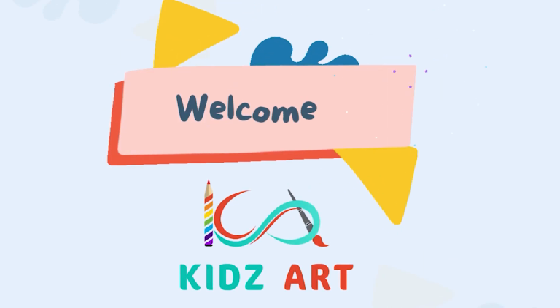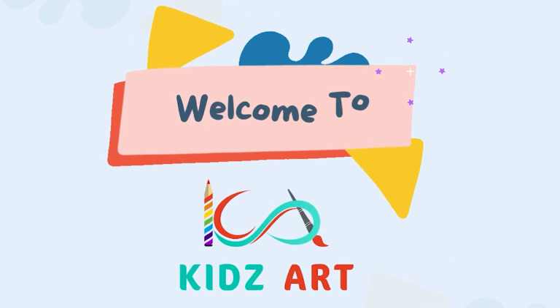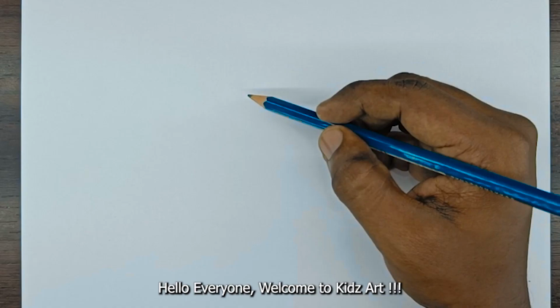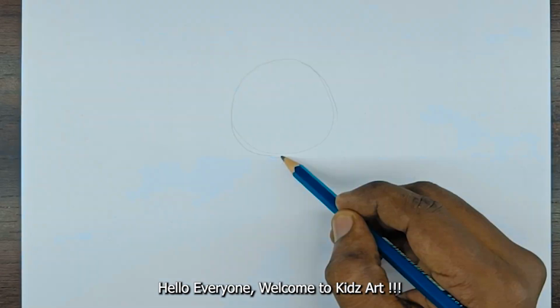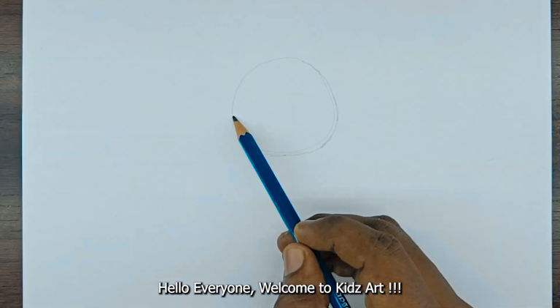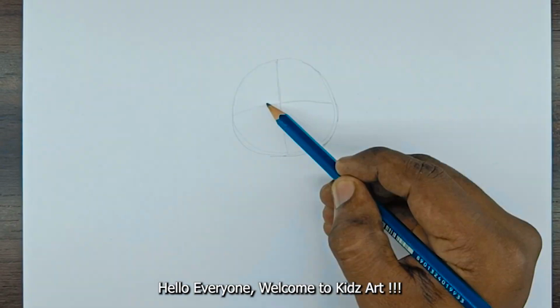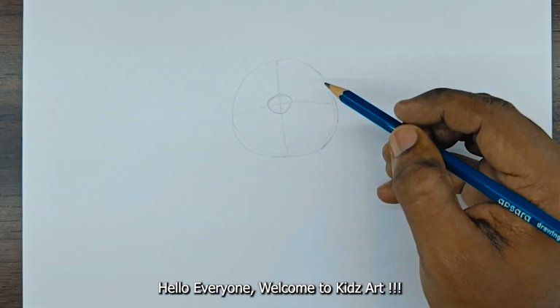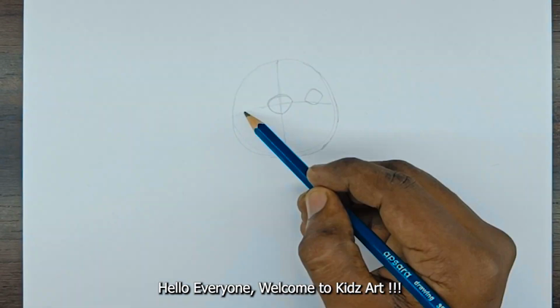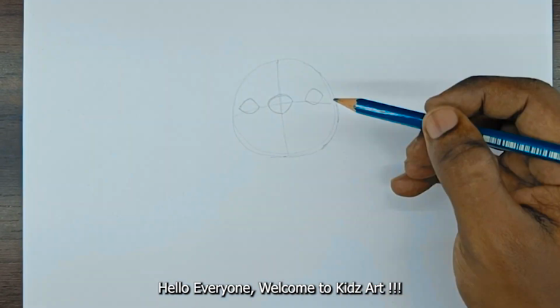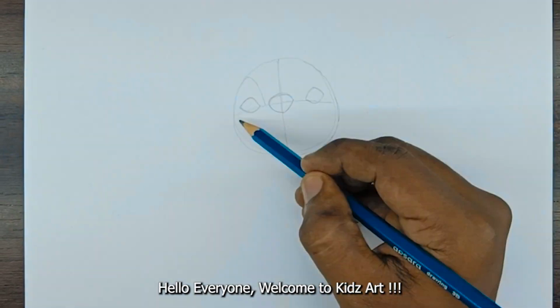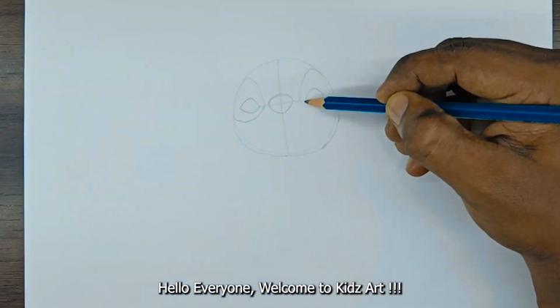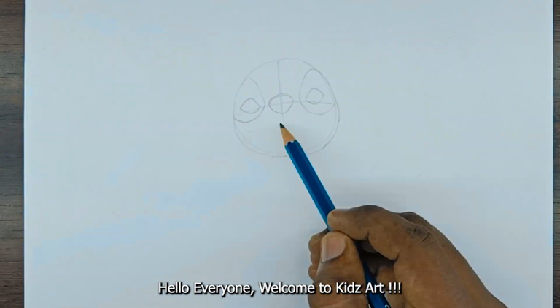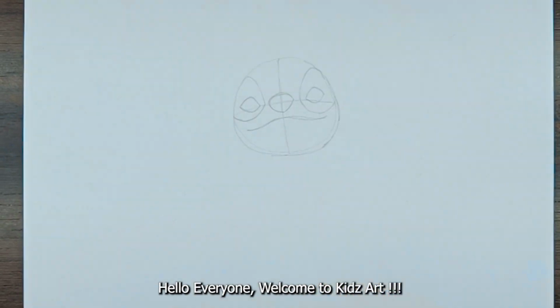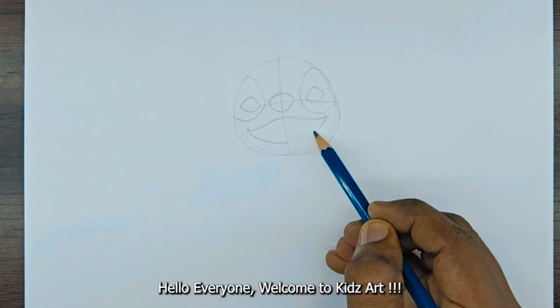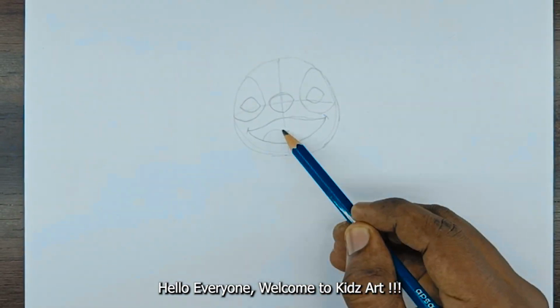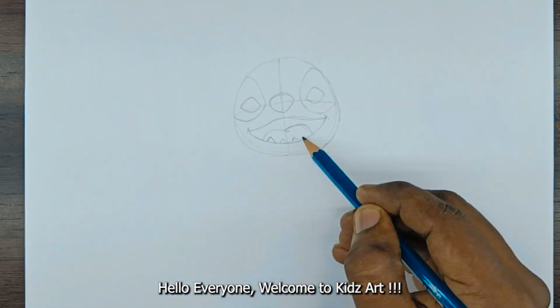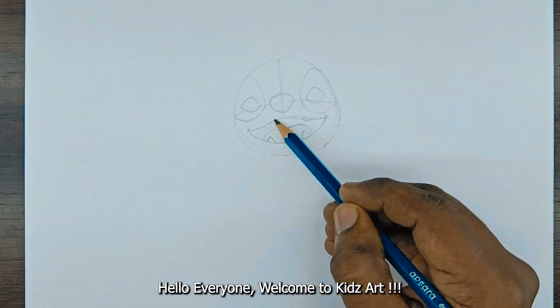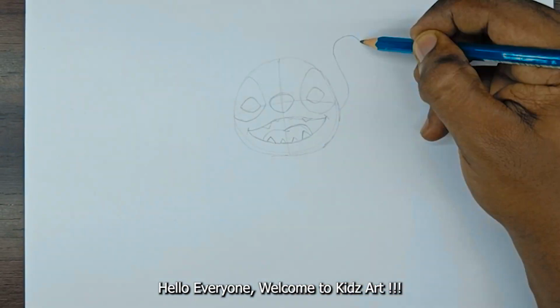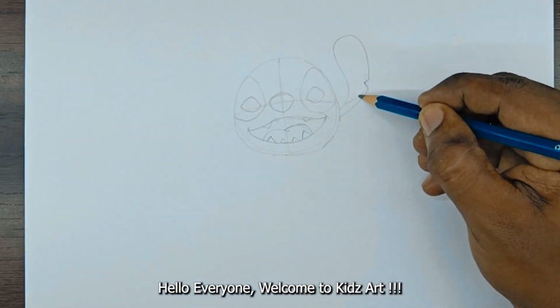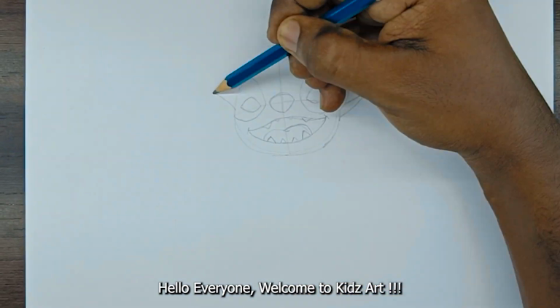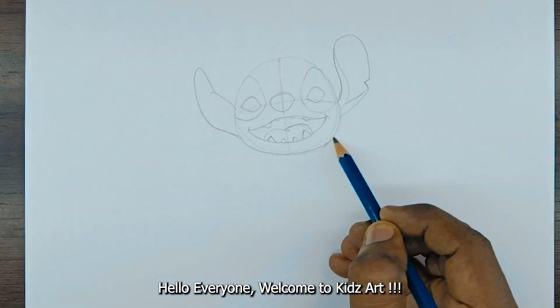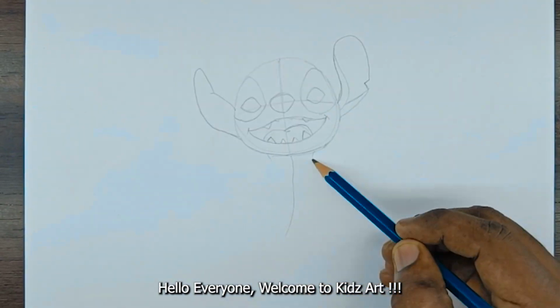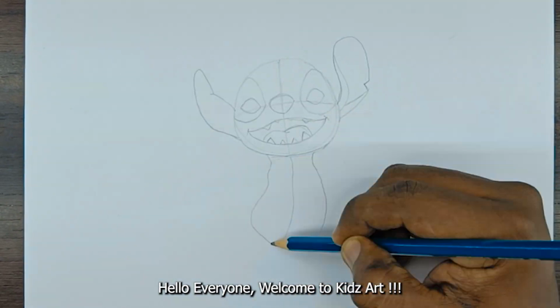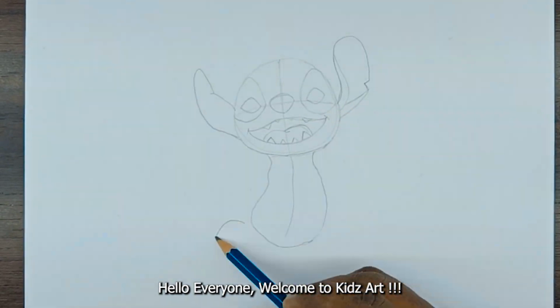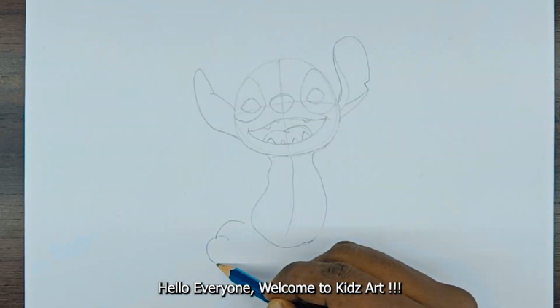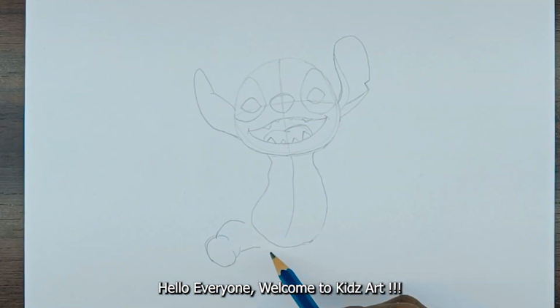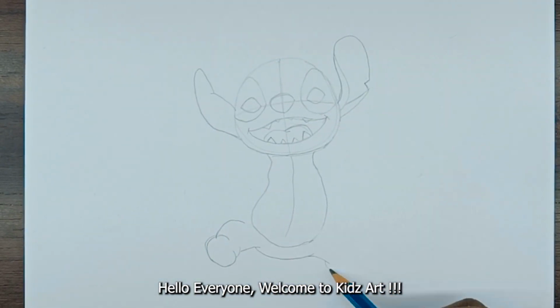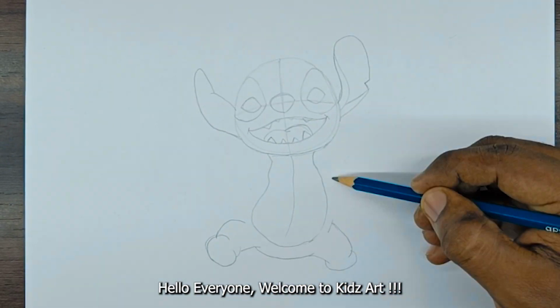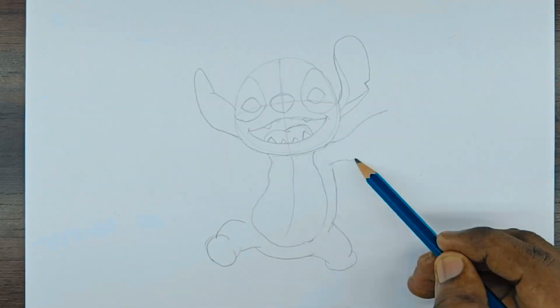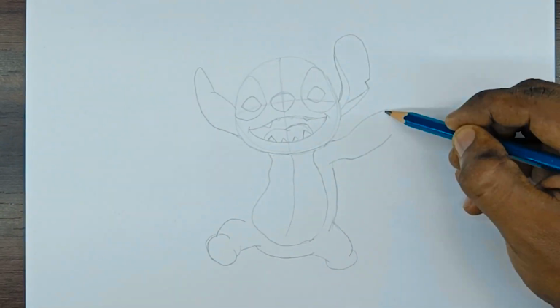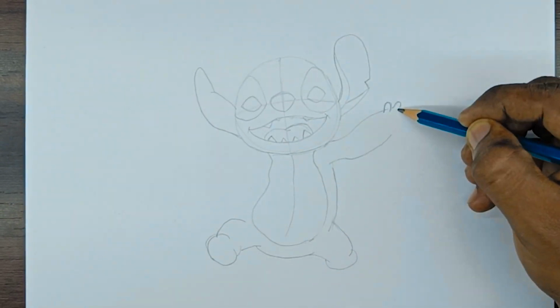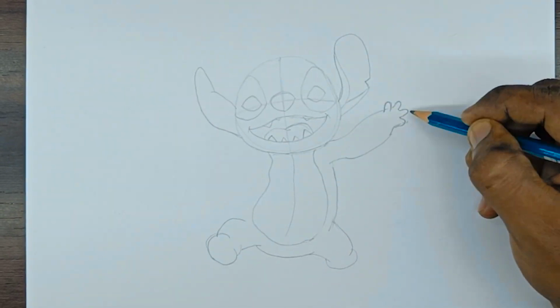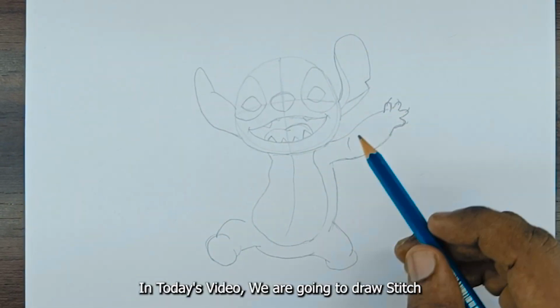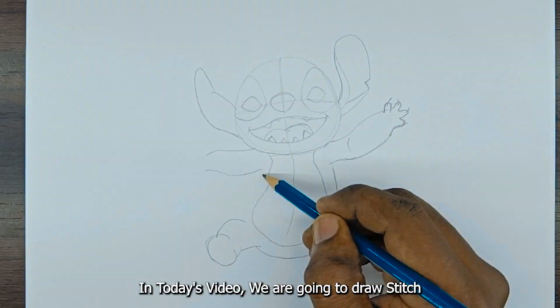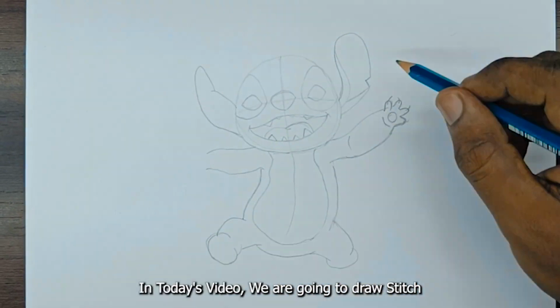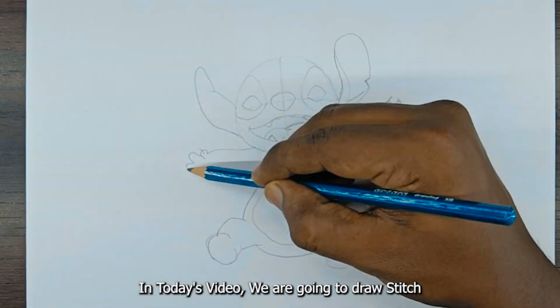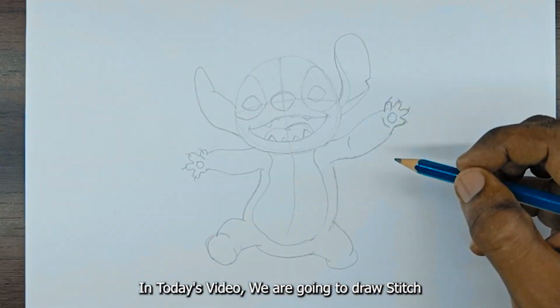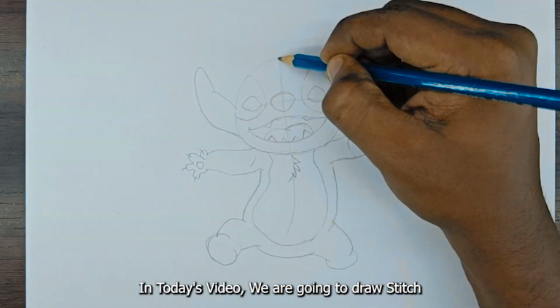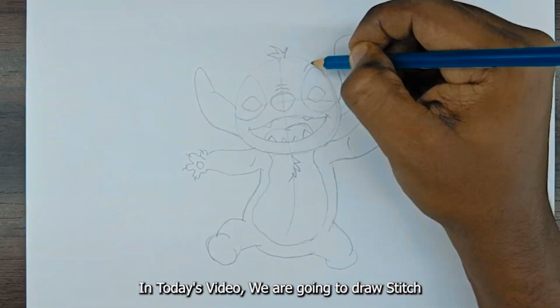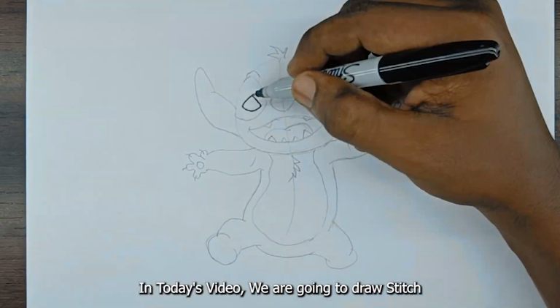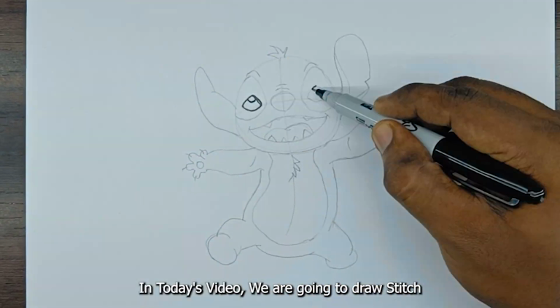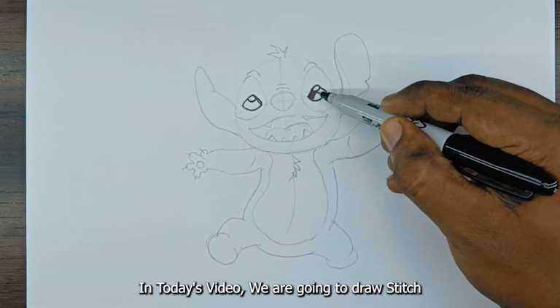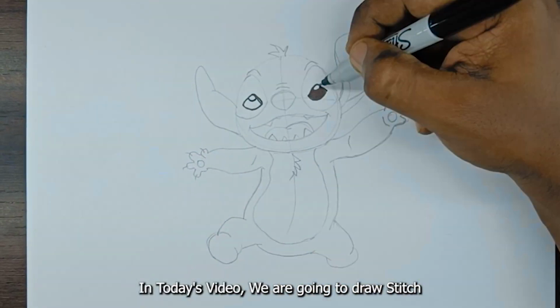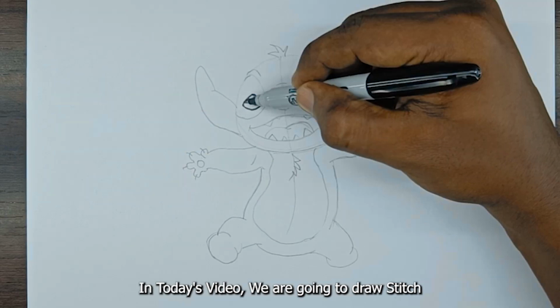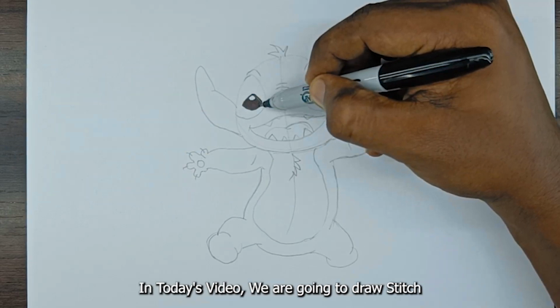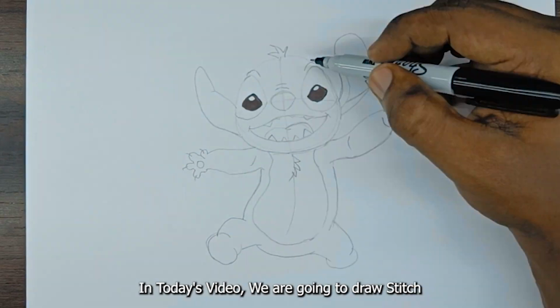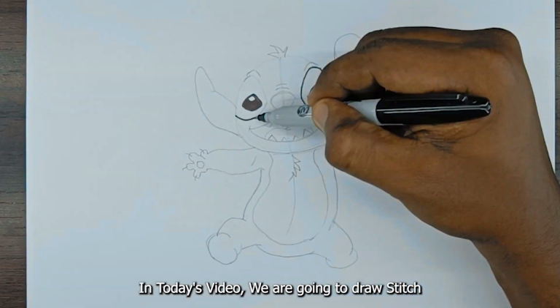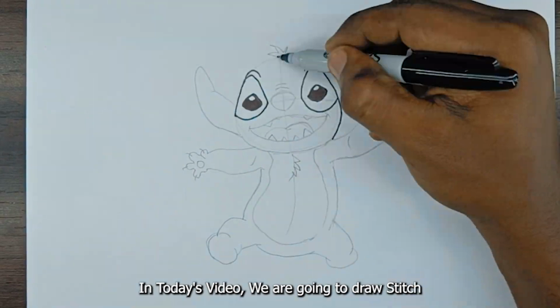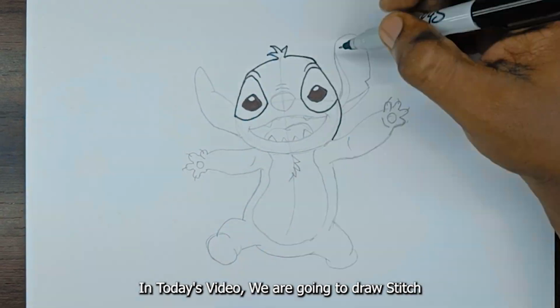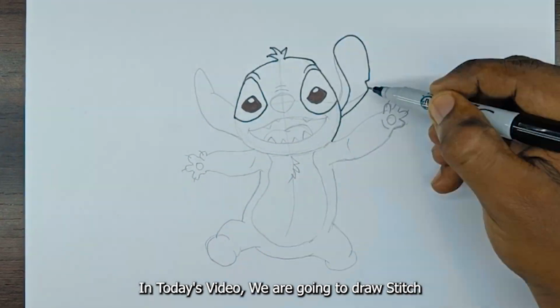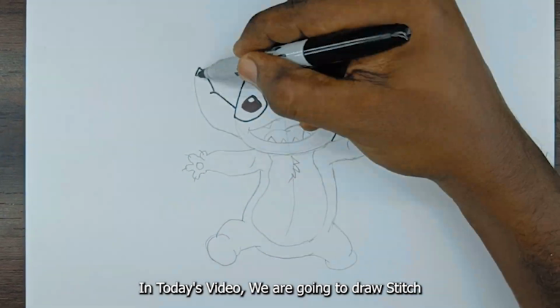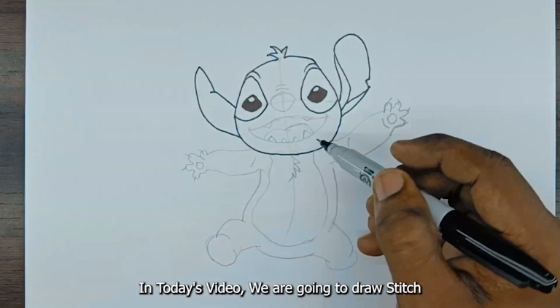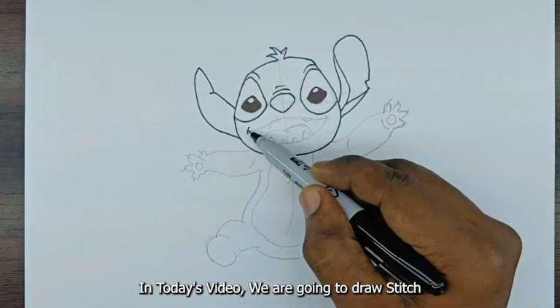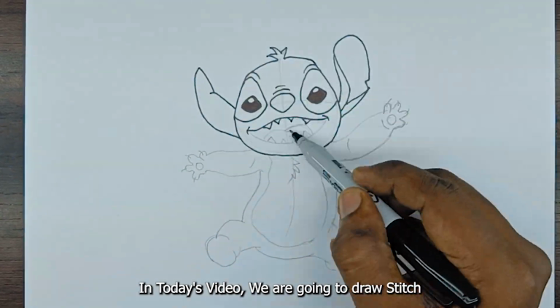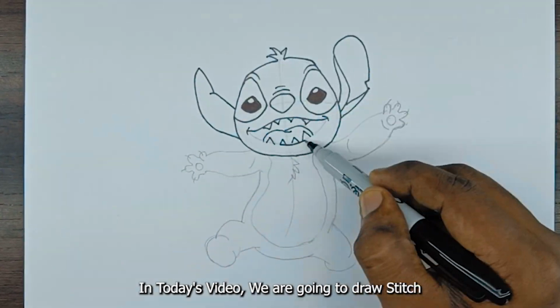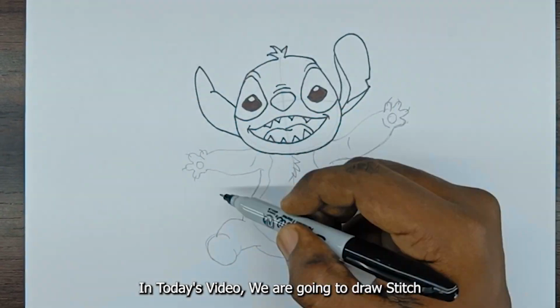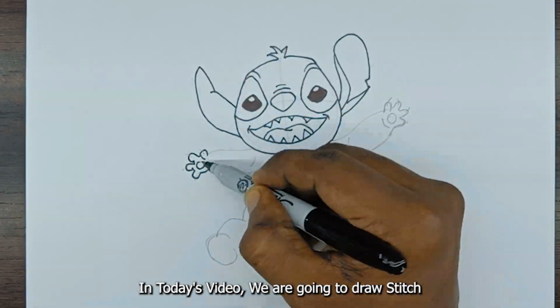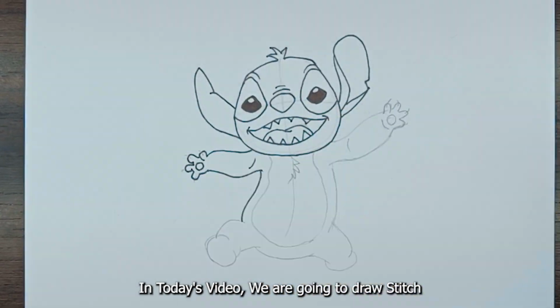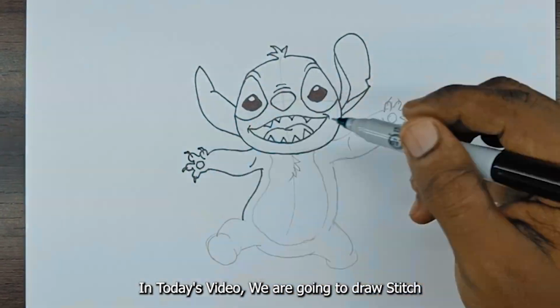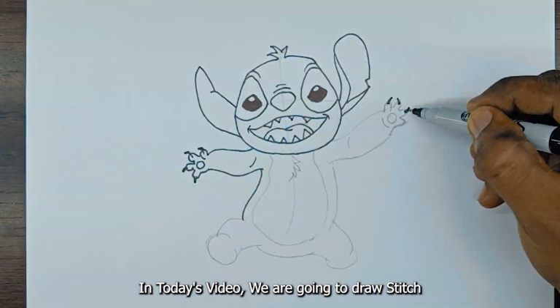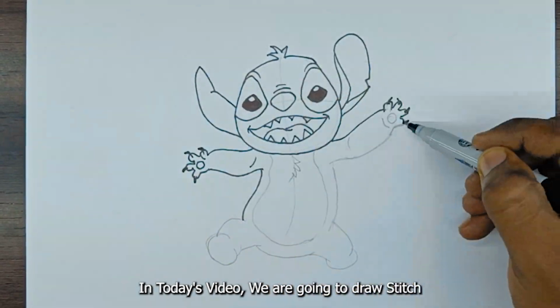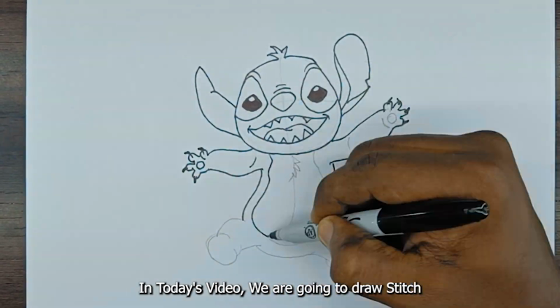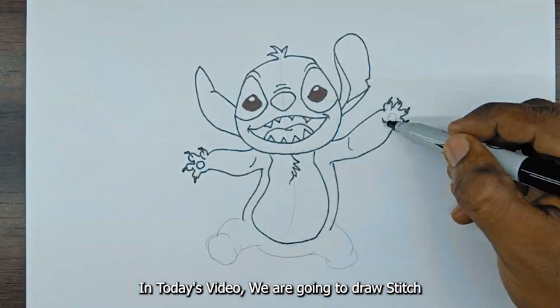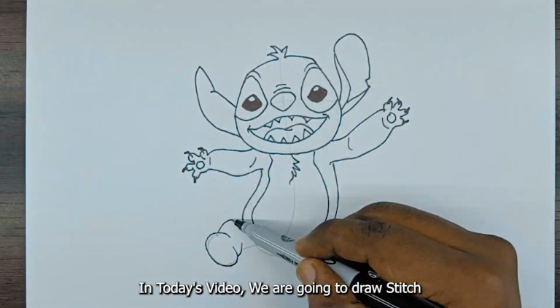Hello everyone, welcome to Kids Art. In today's video, we are going to draw a Stitch.